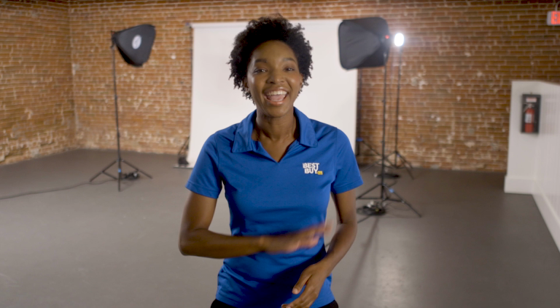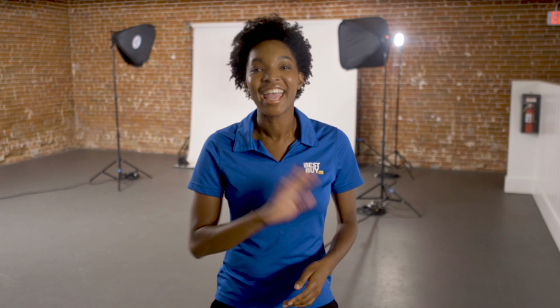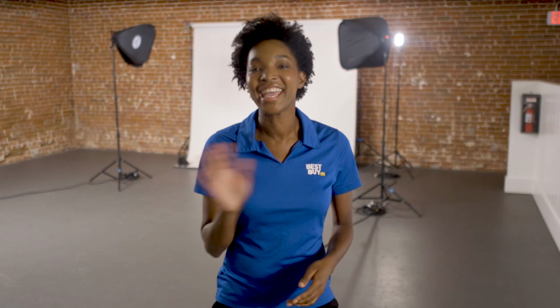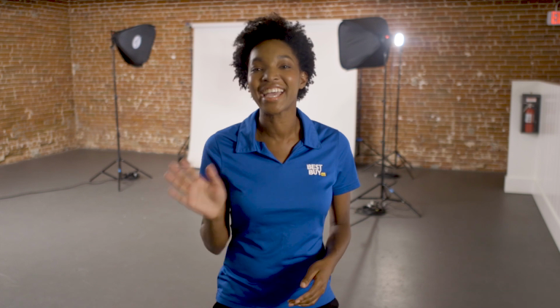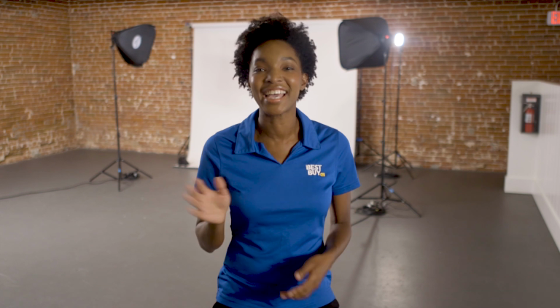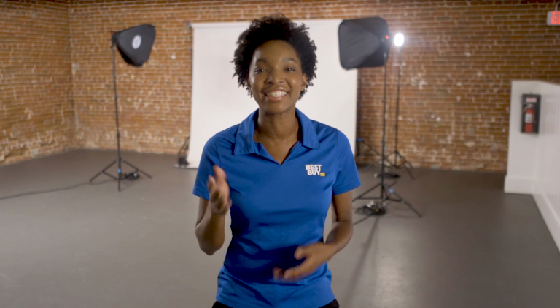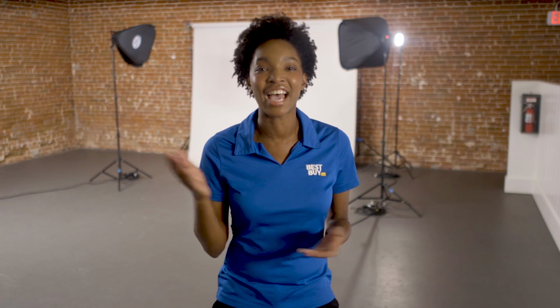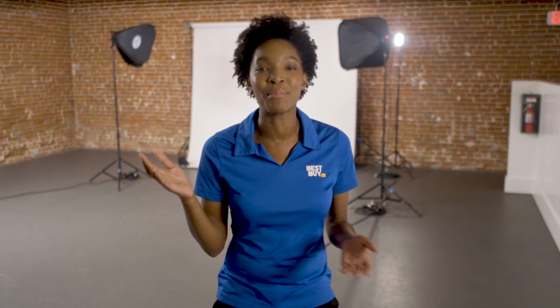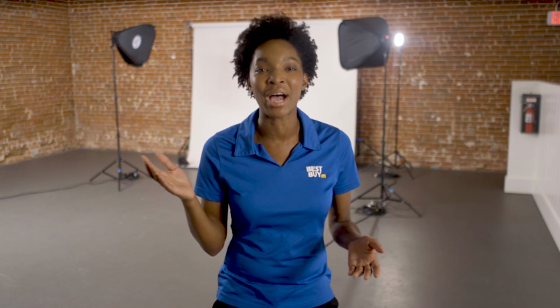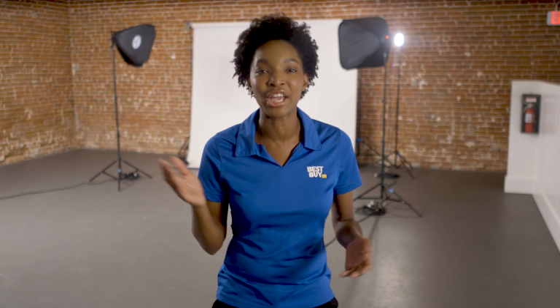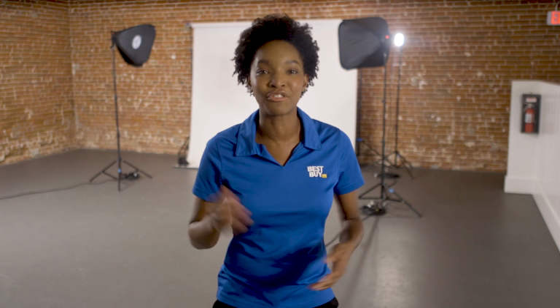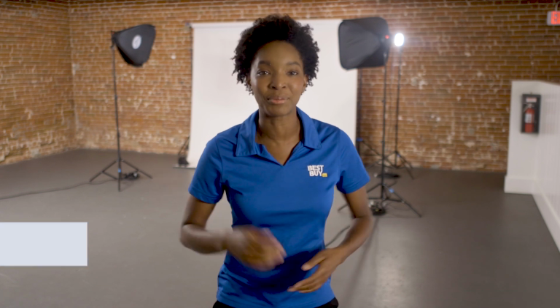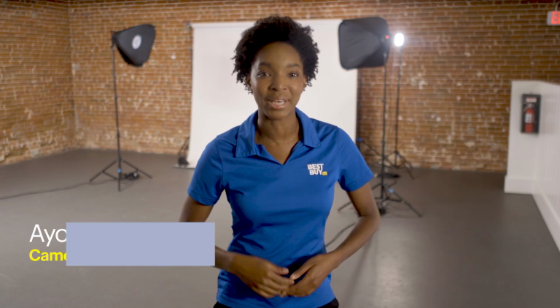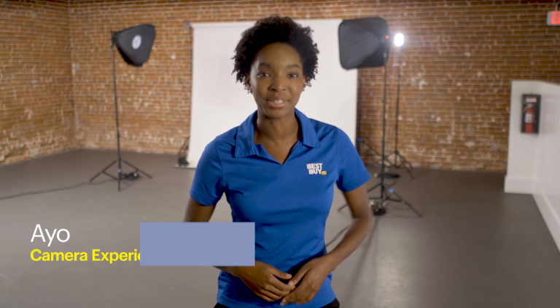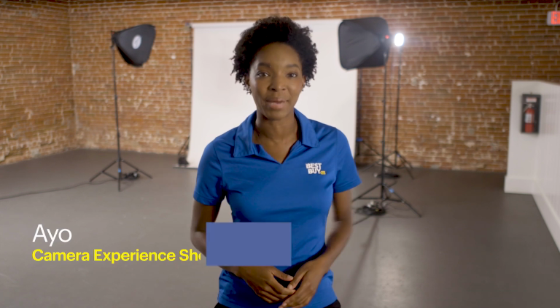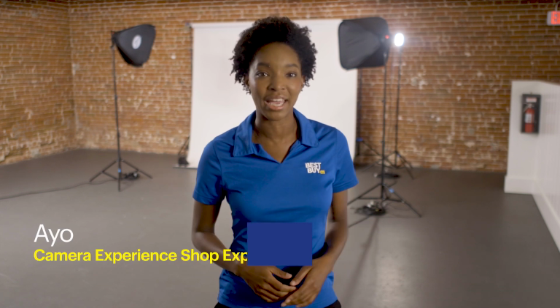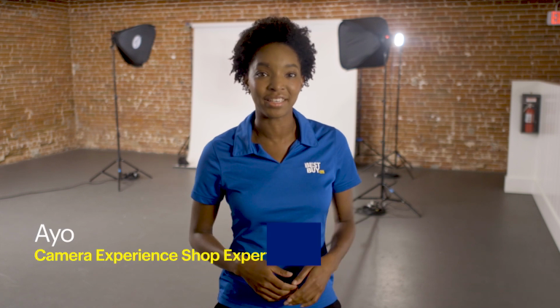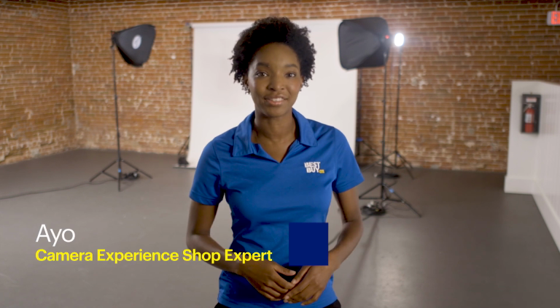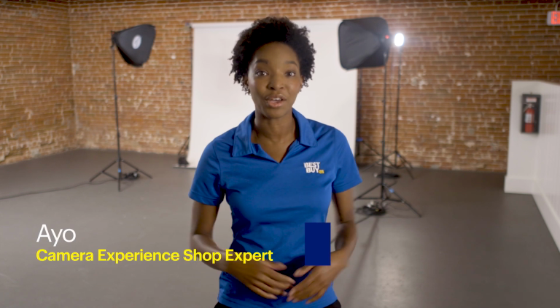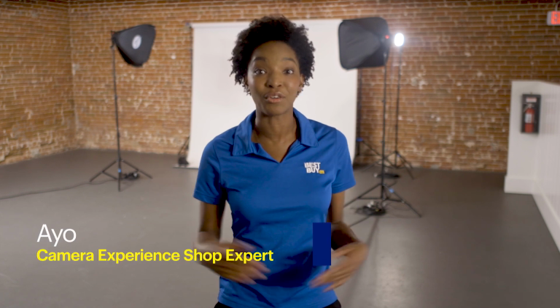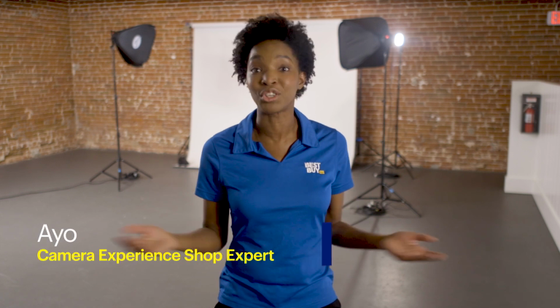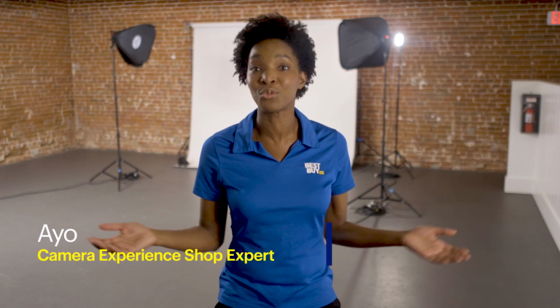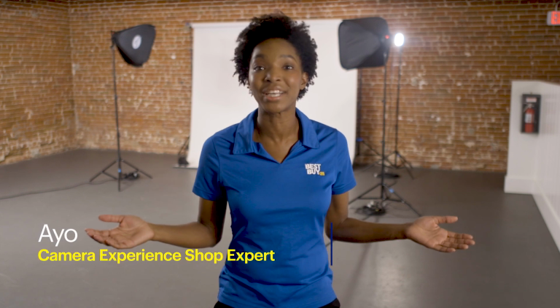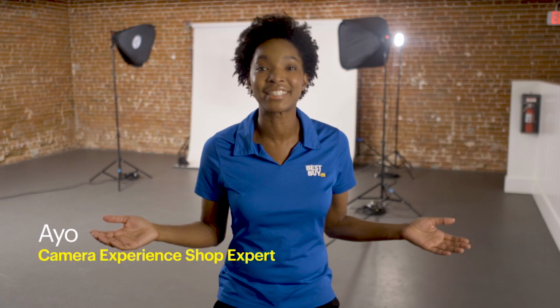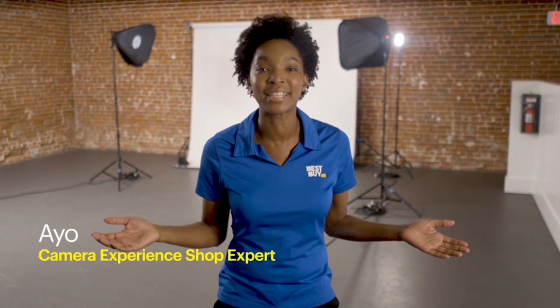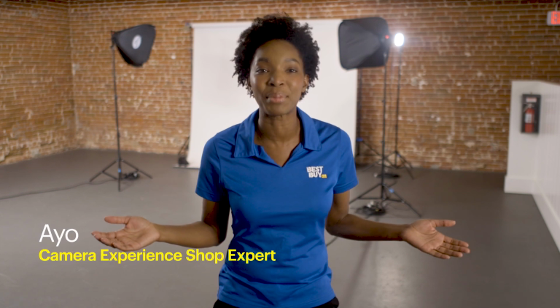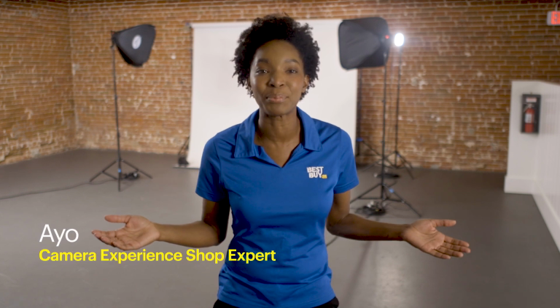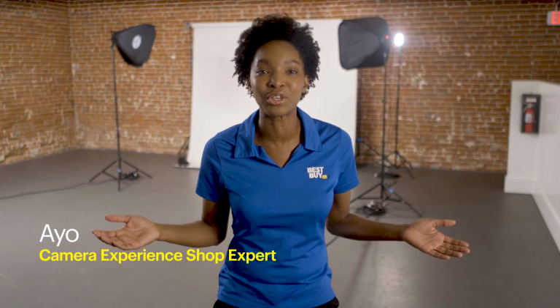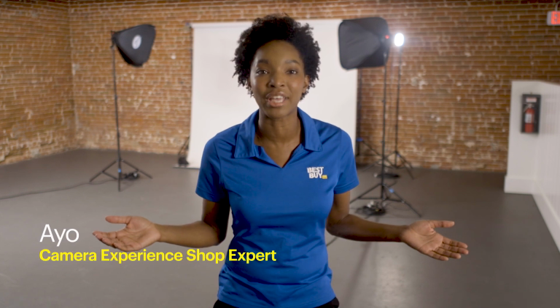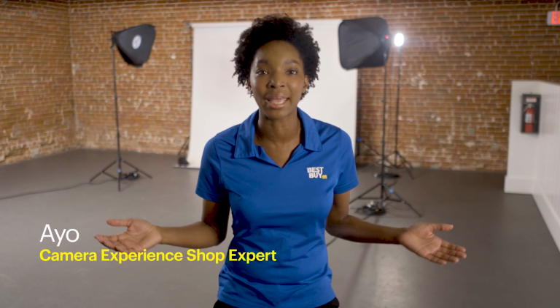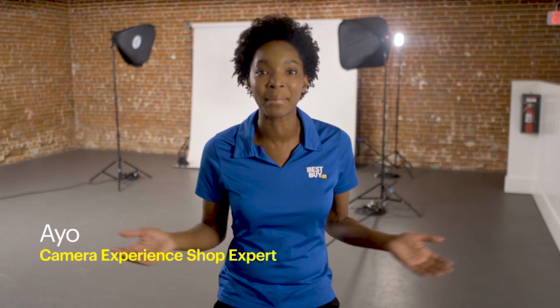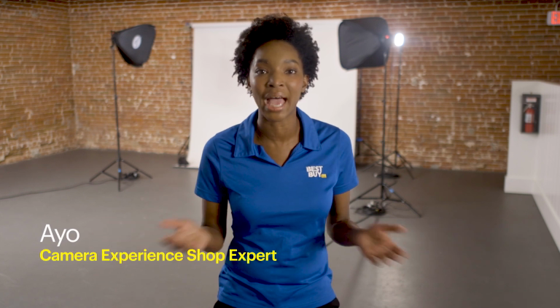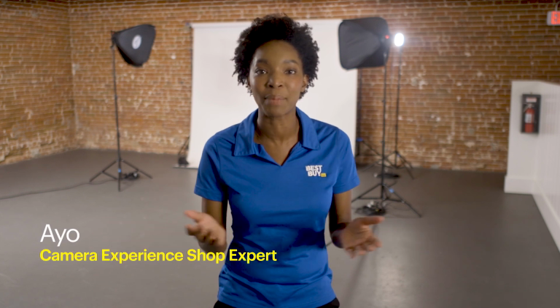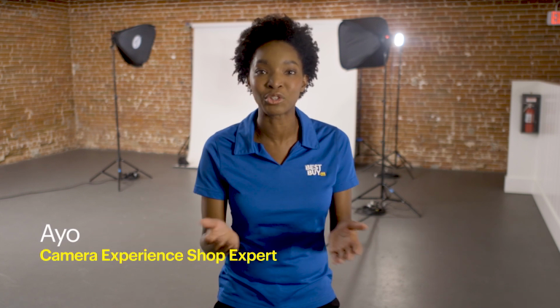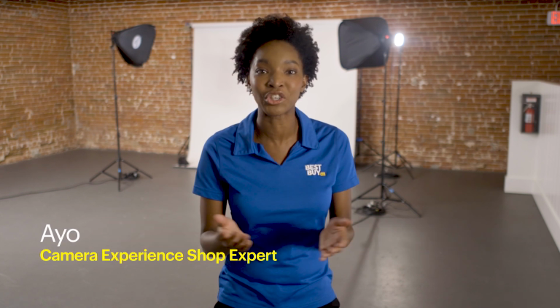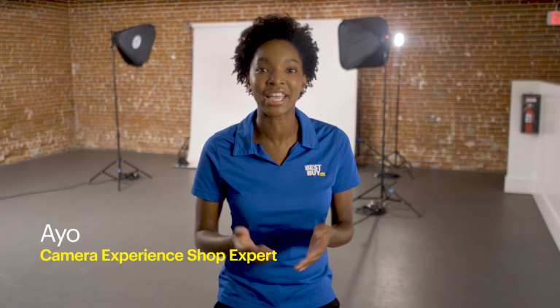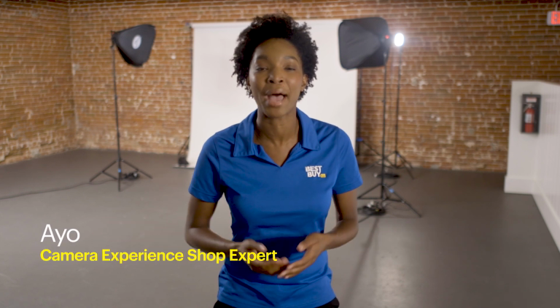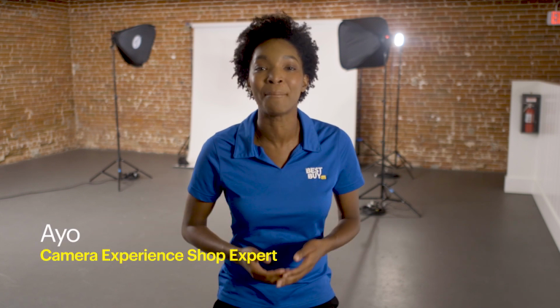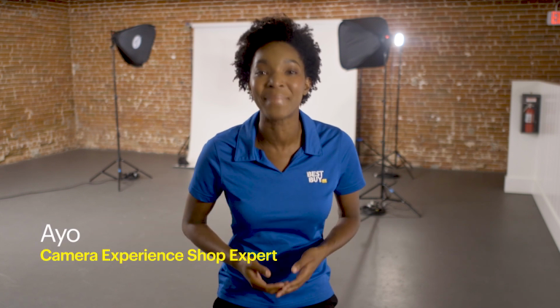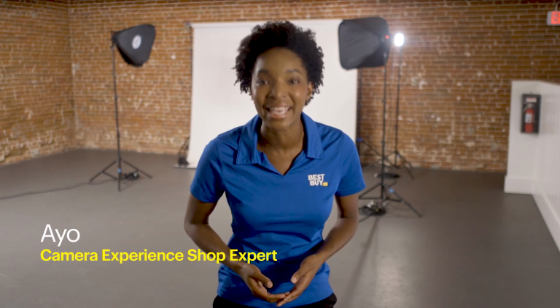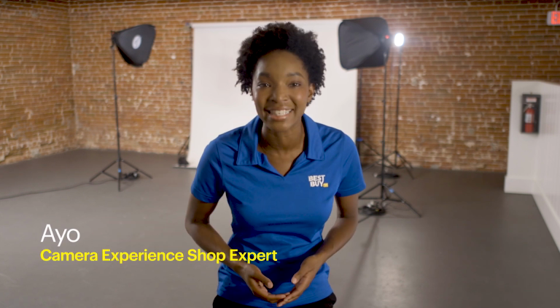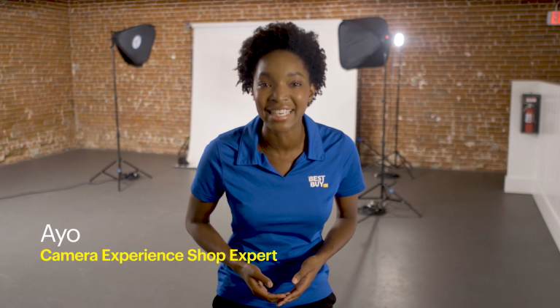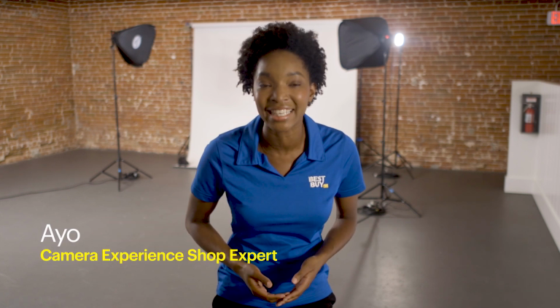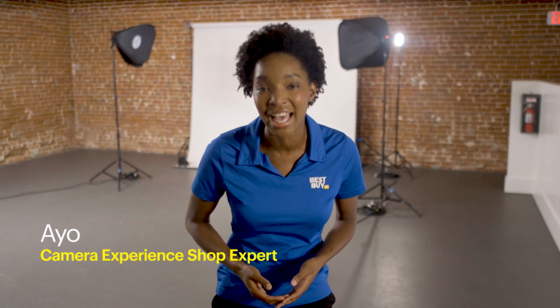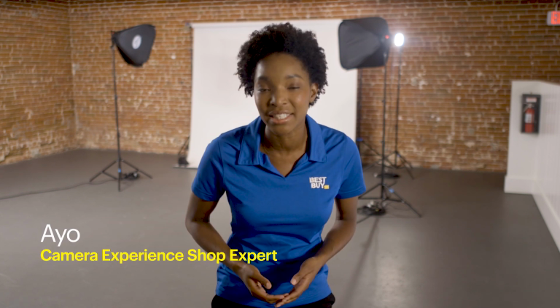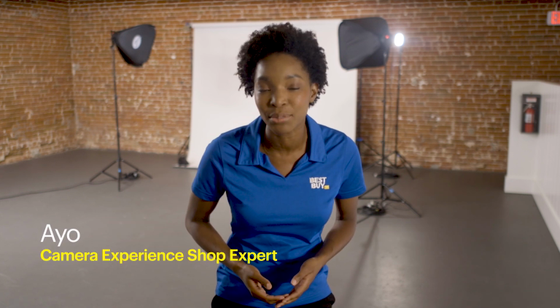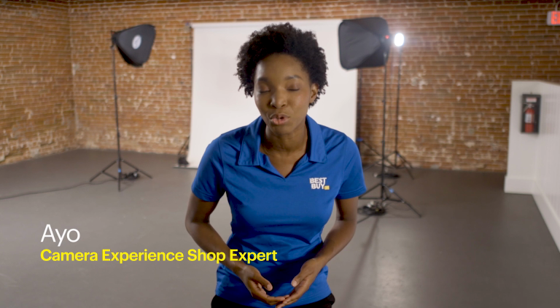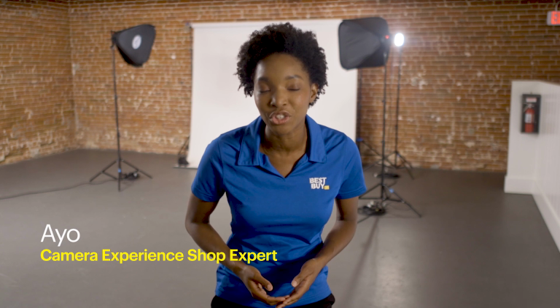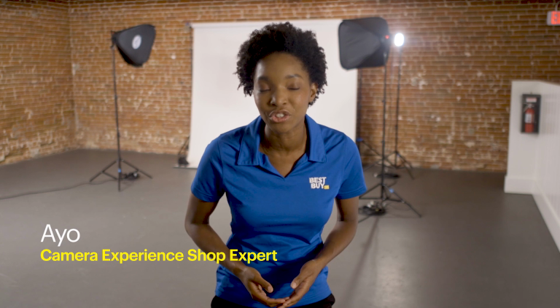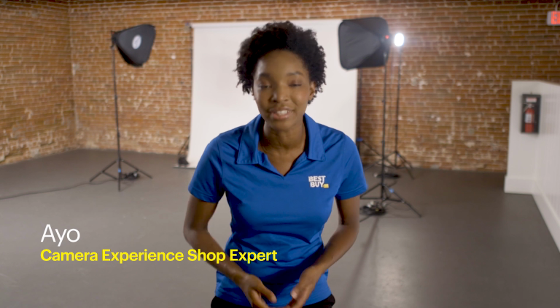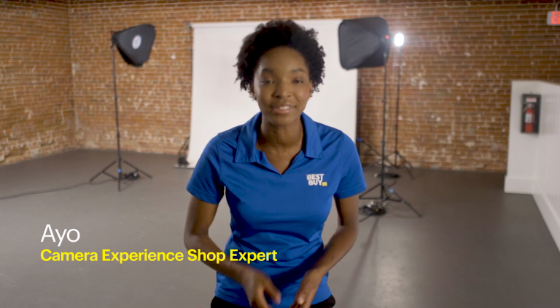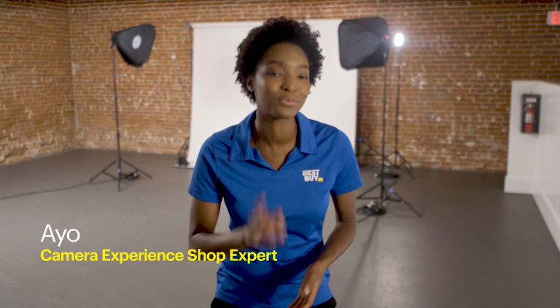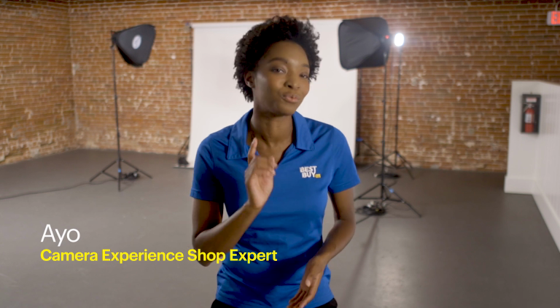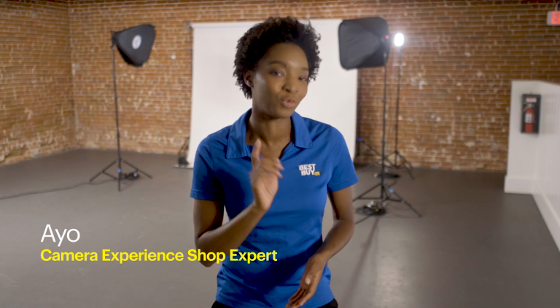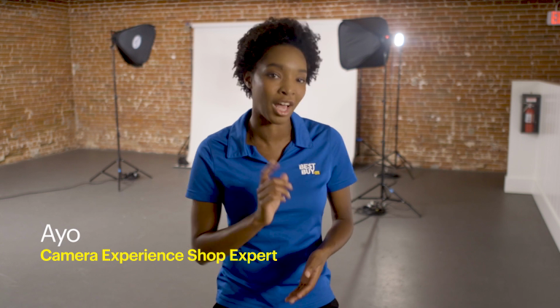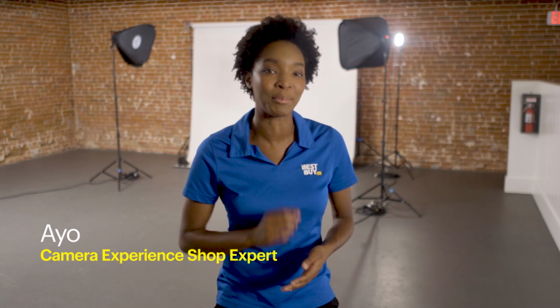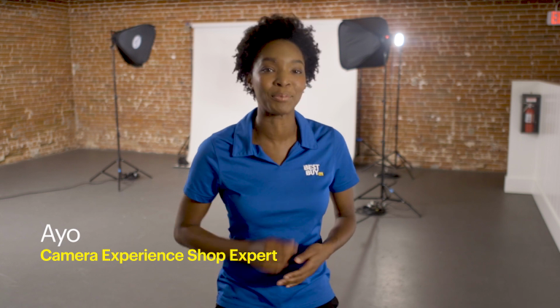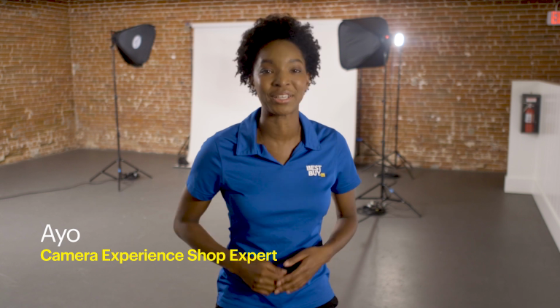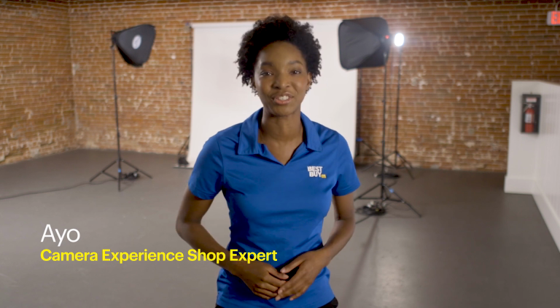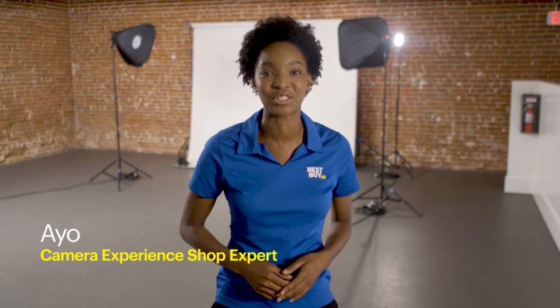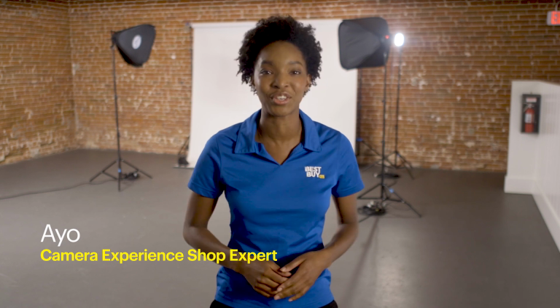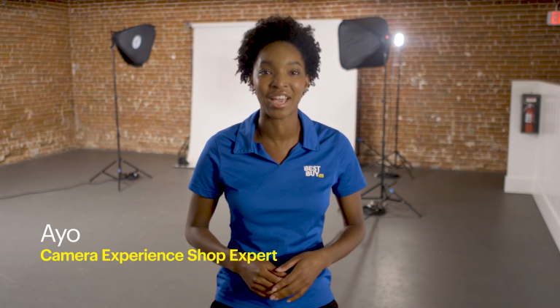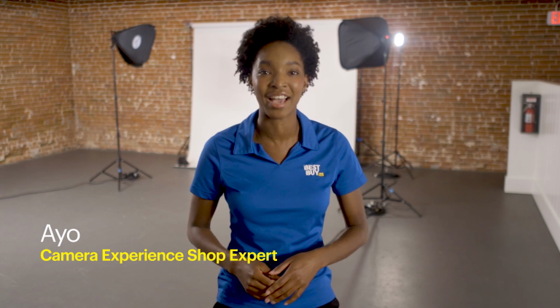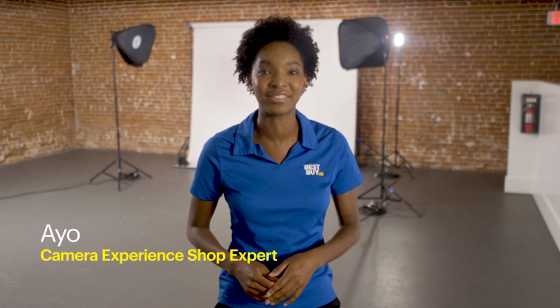Hey guys, I'm Ayo from Best Buy. You want to step up your game capturing amazing classic portraits? Well, I'm about to show you how.